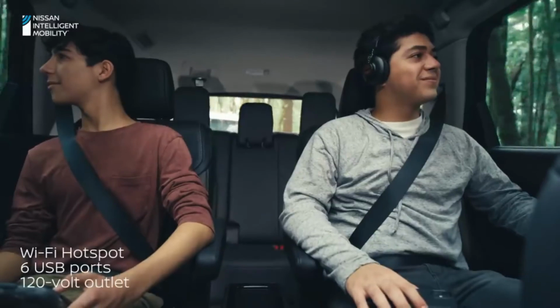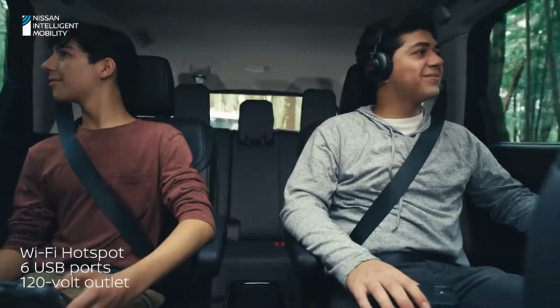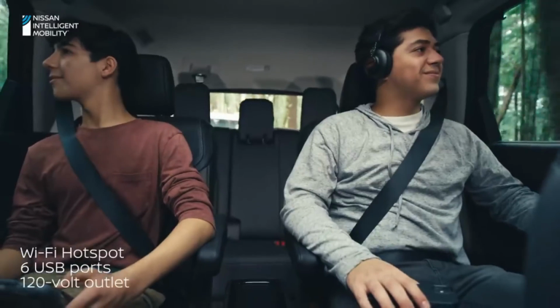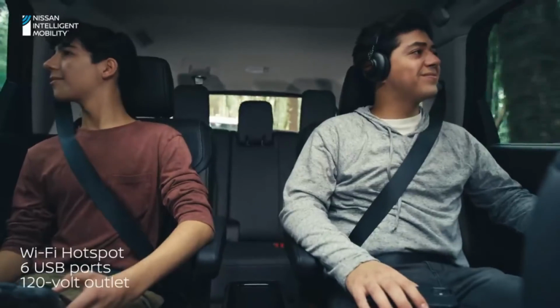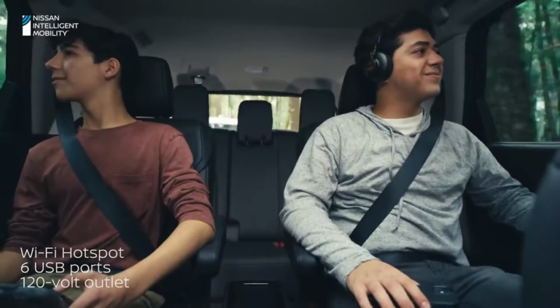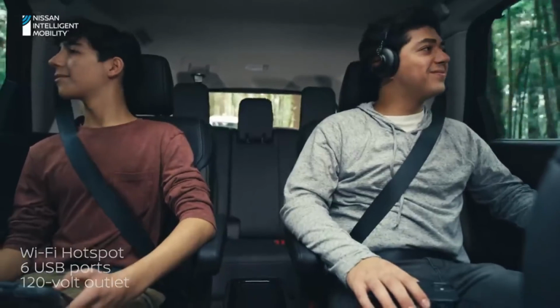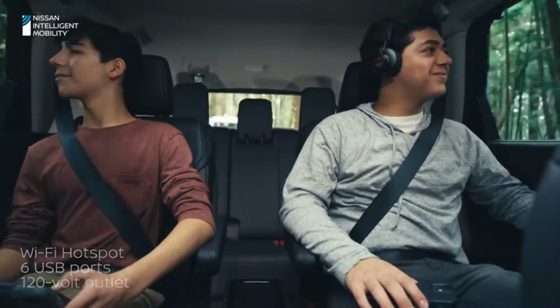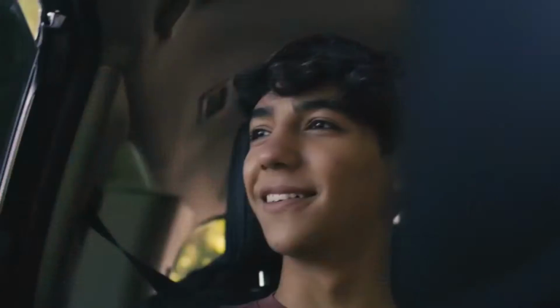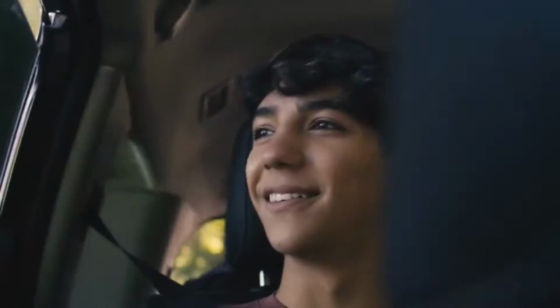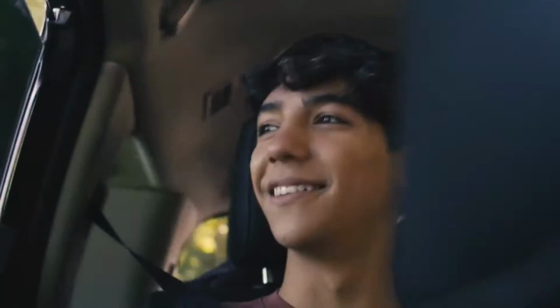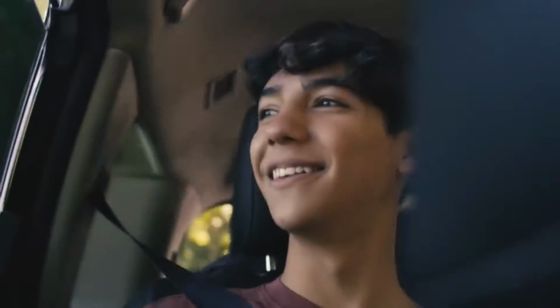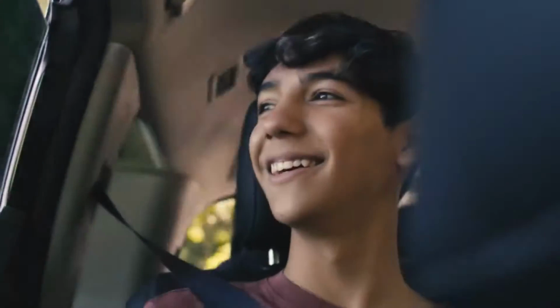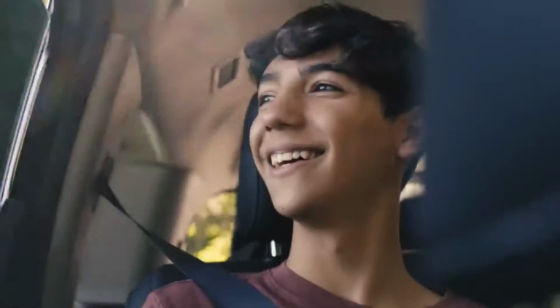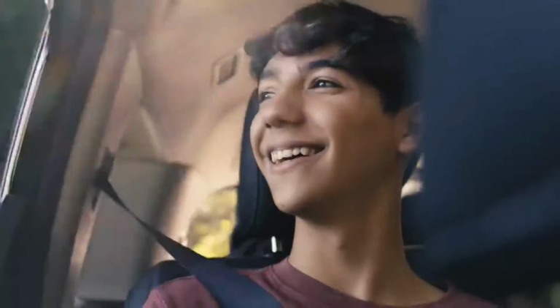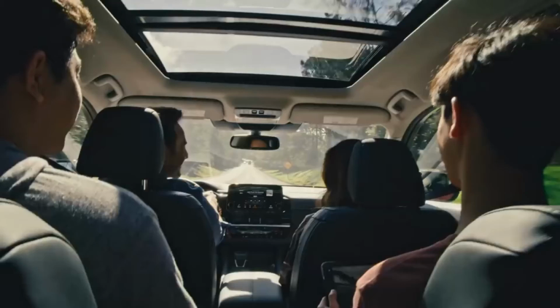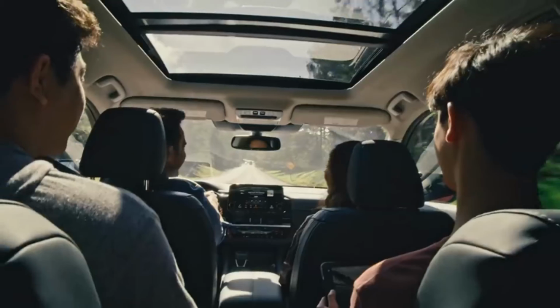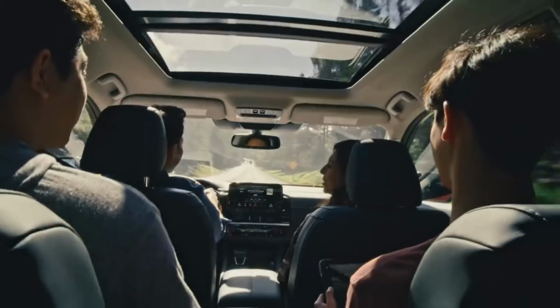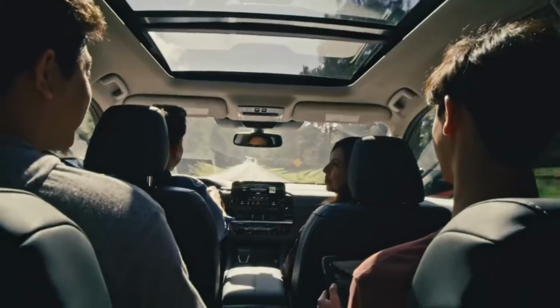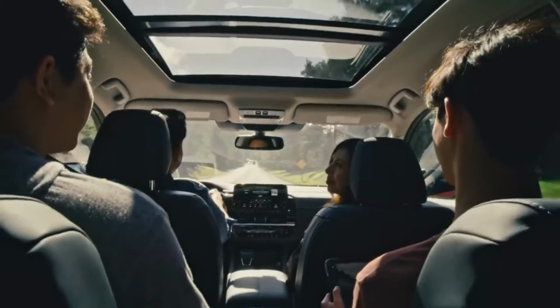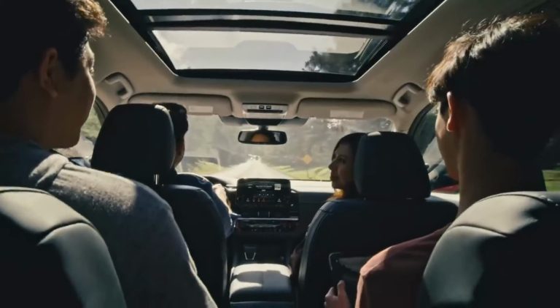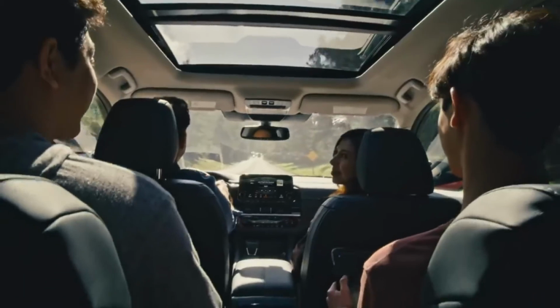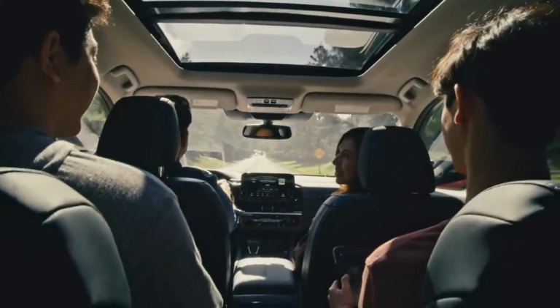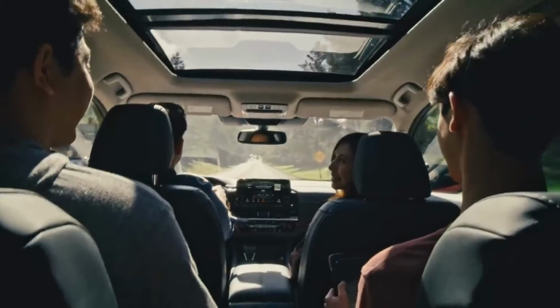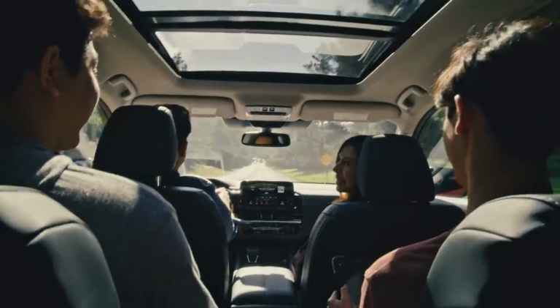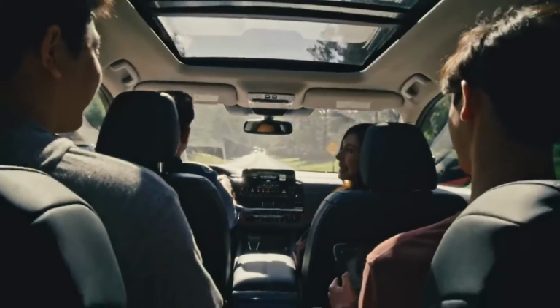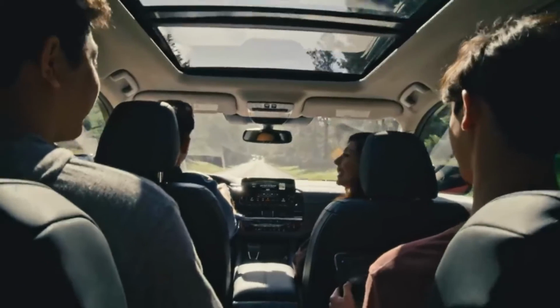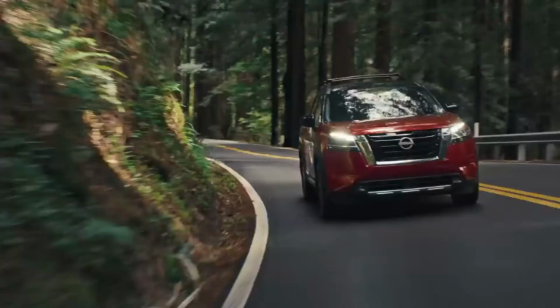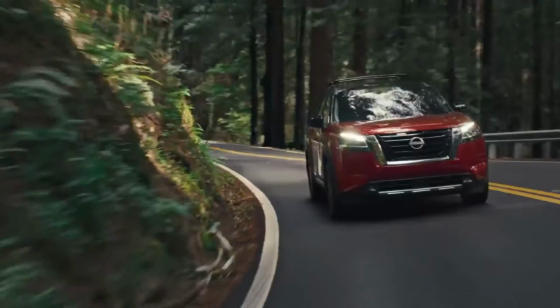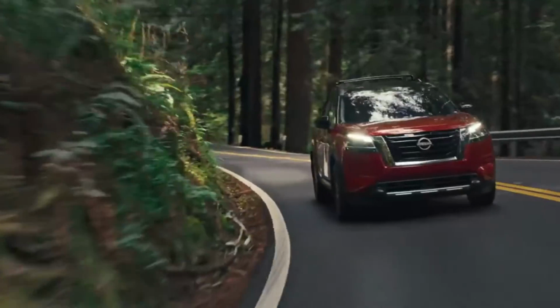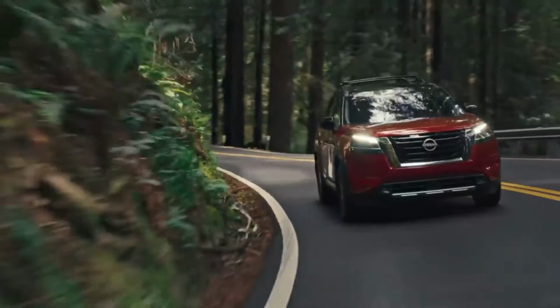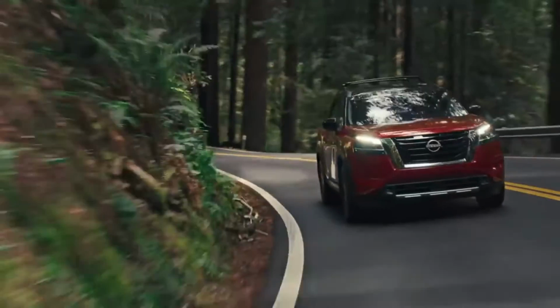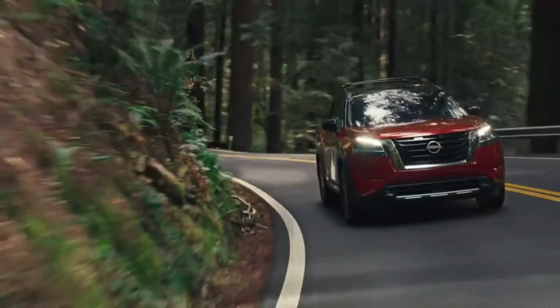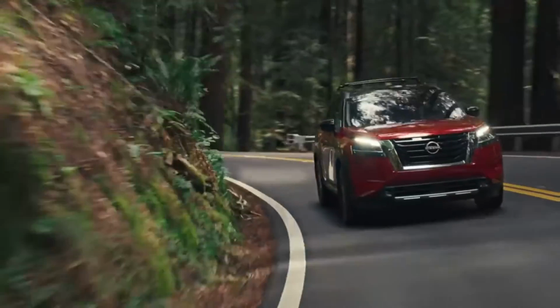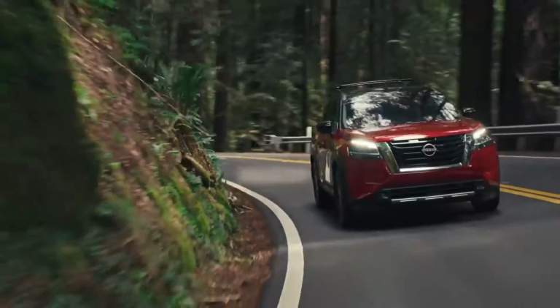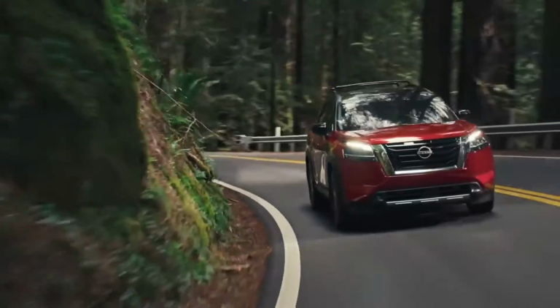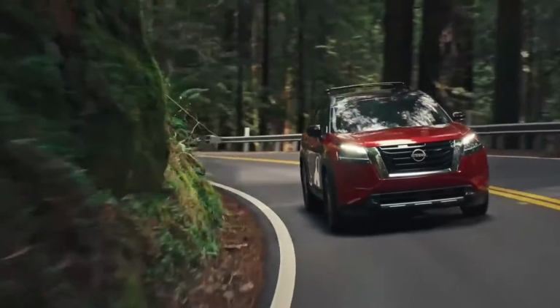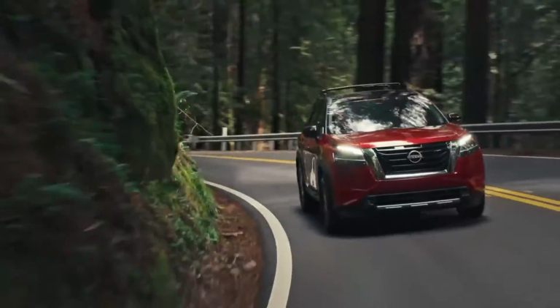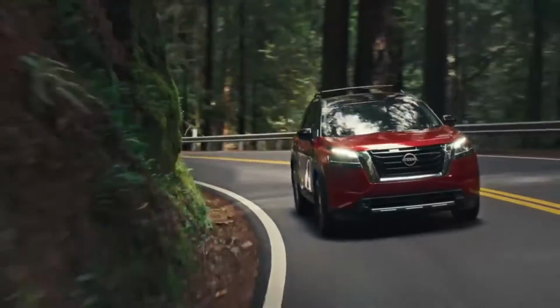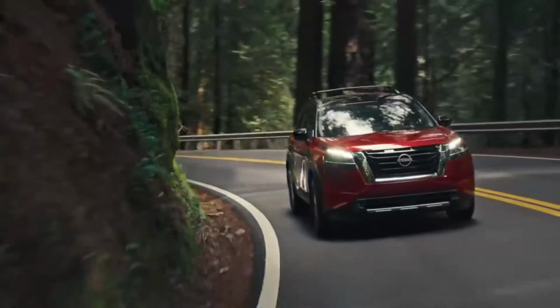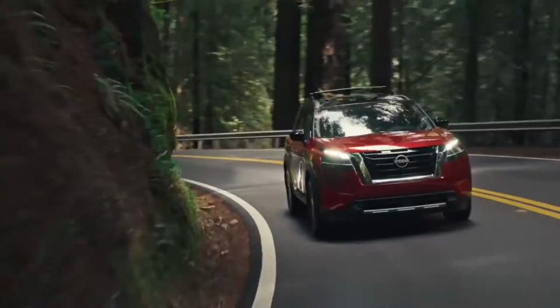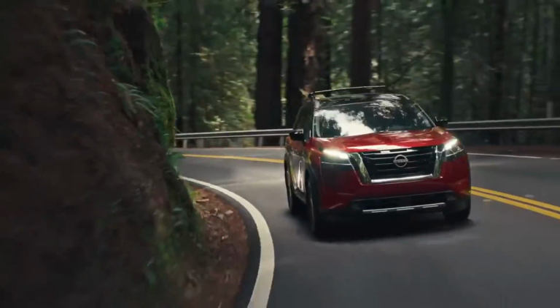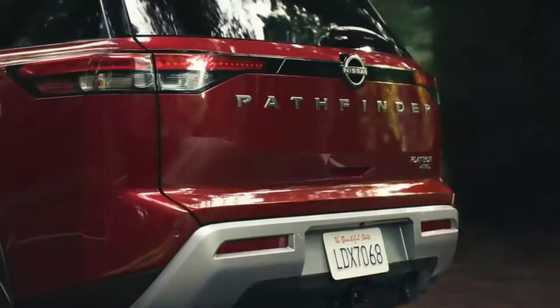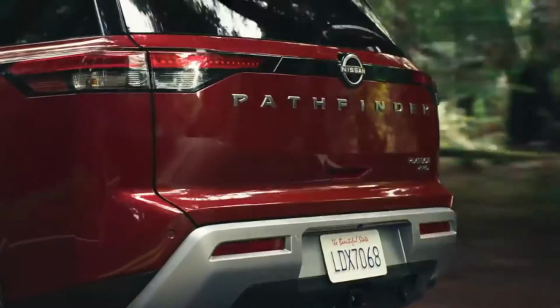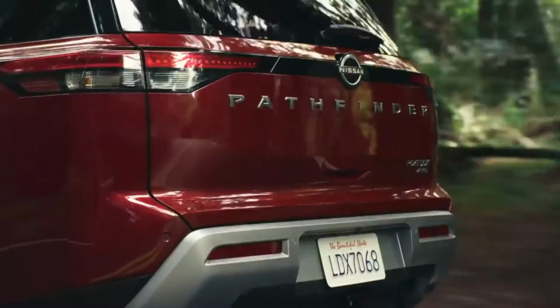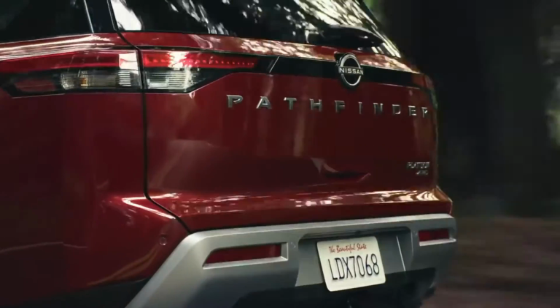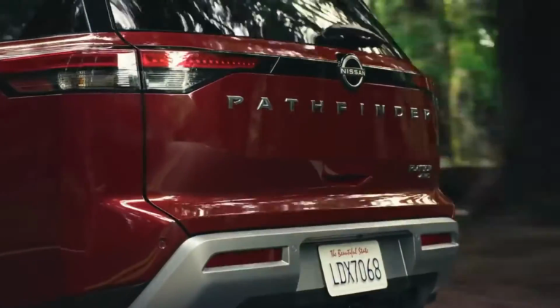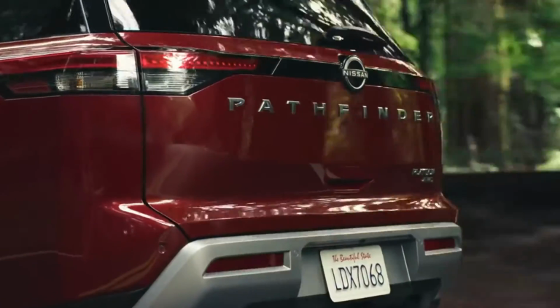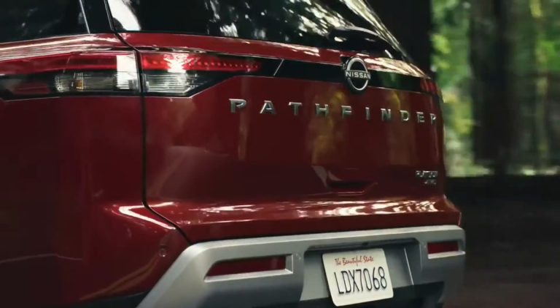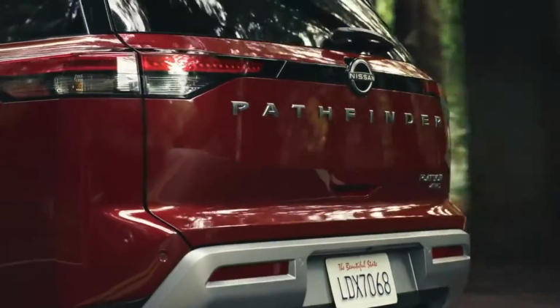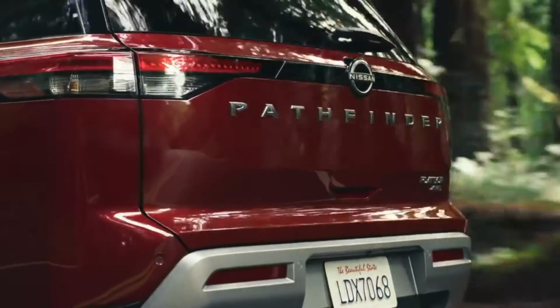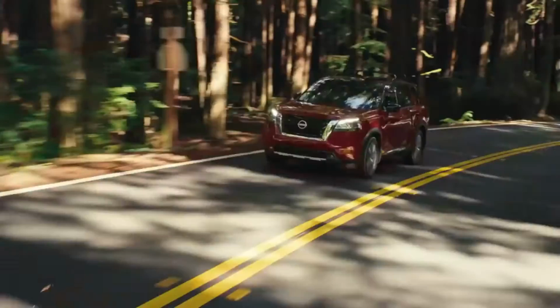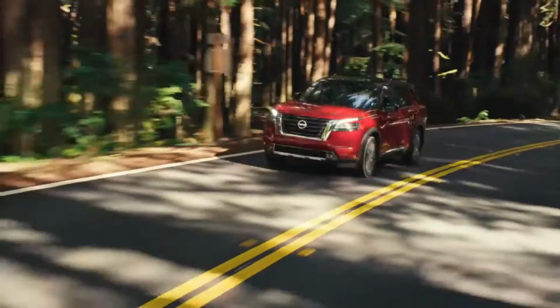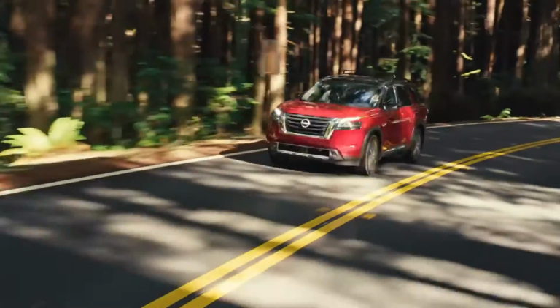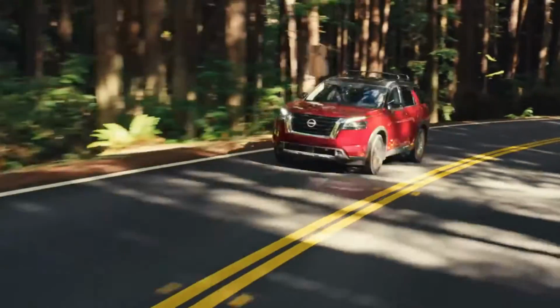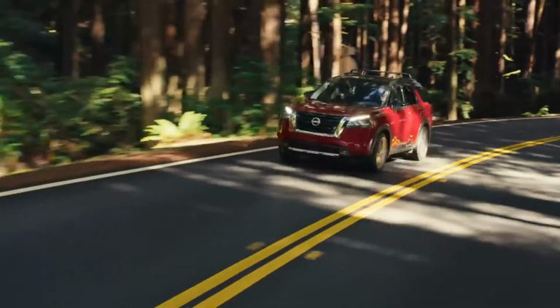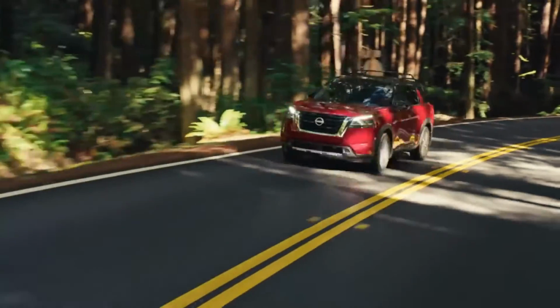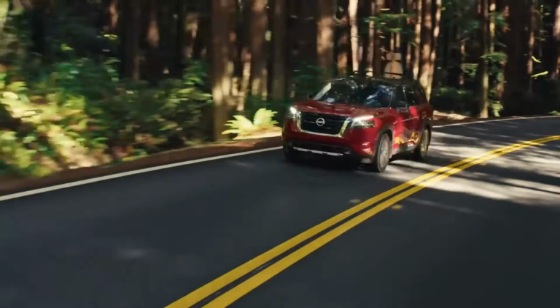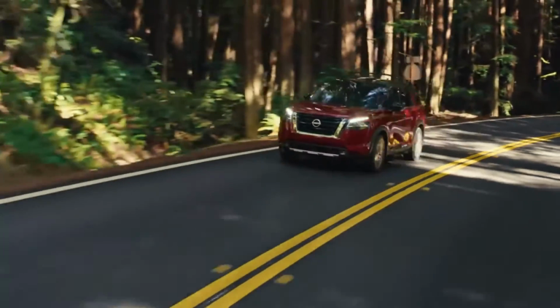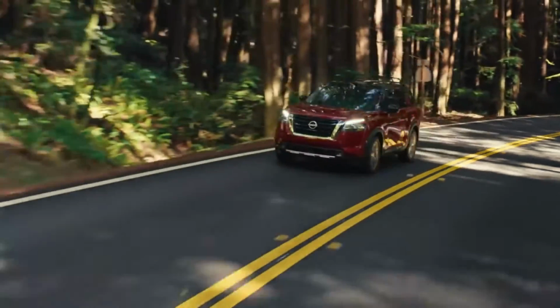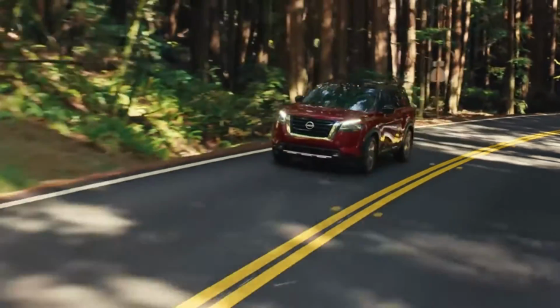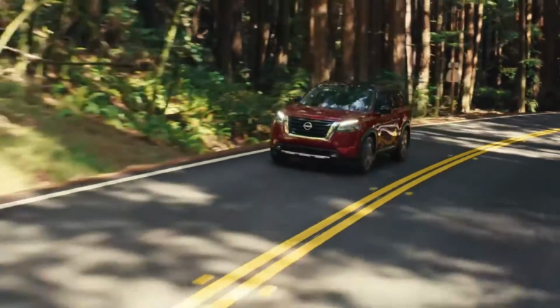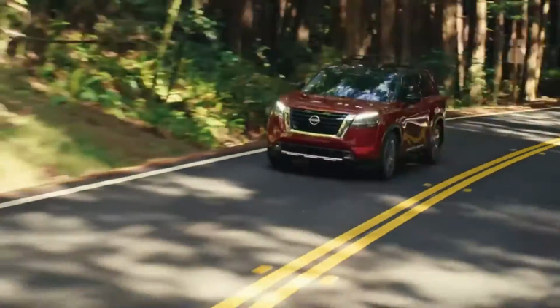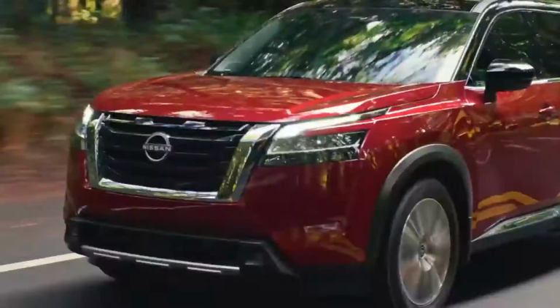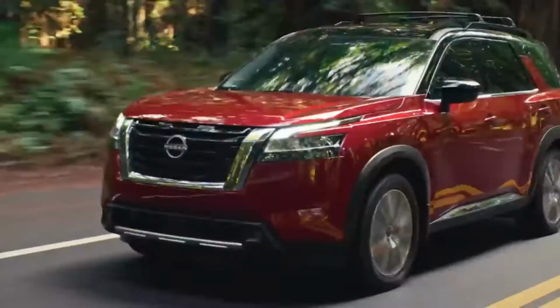In back, new second-row captain's chairs offer a level of comfort, power, and advanced connectivity that means you're charged and ready to go. With the all-new Pathfinder, it's easy to connect to everything that matters.